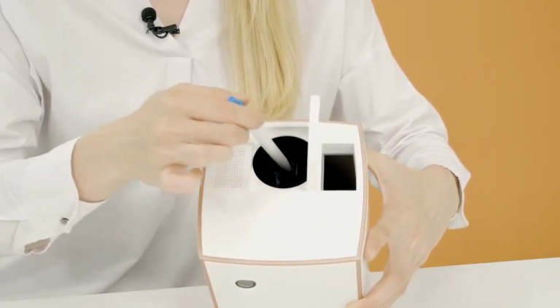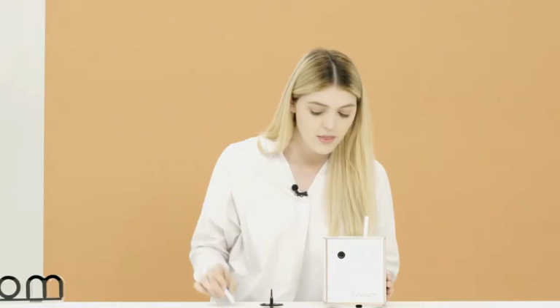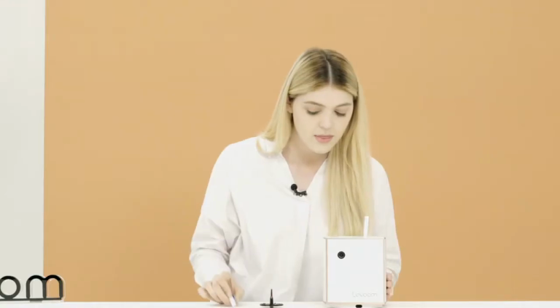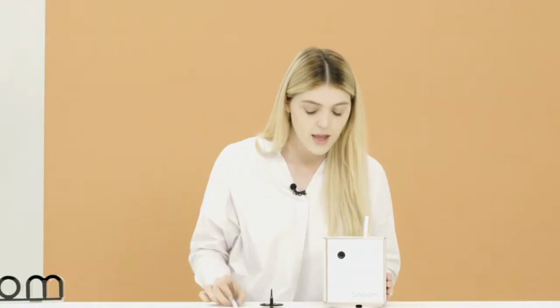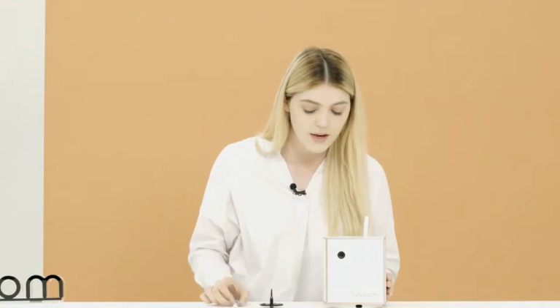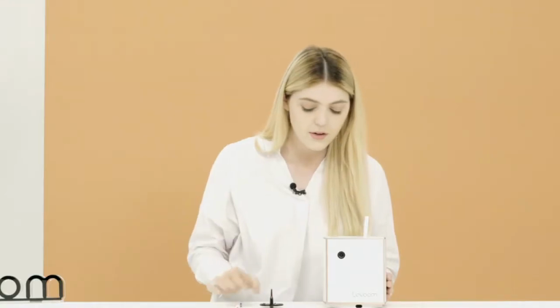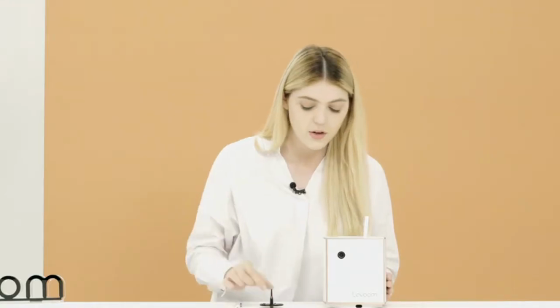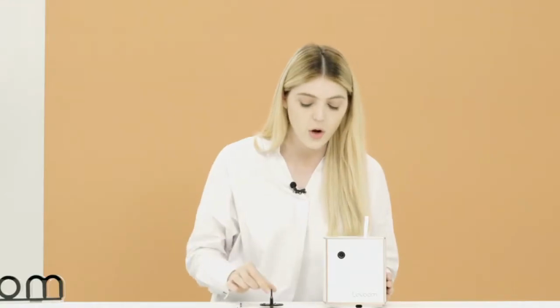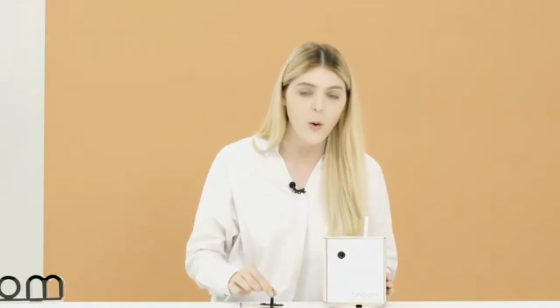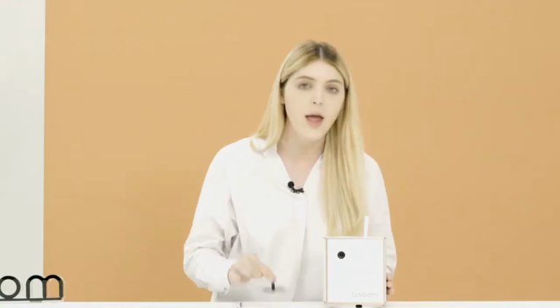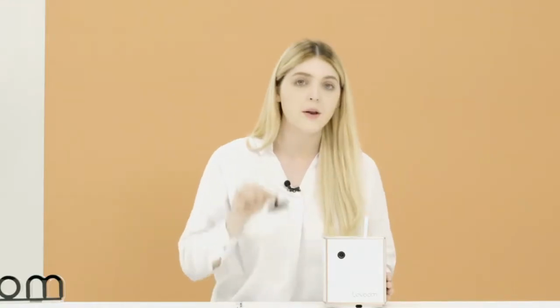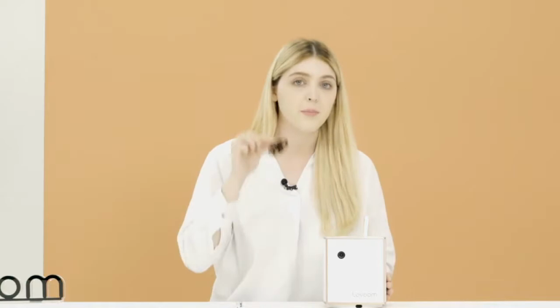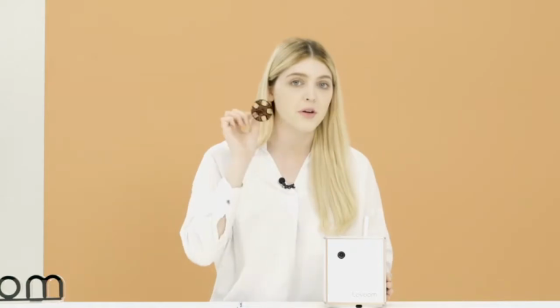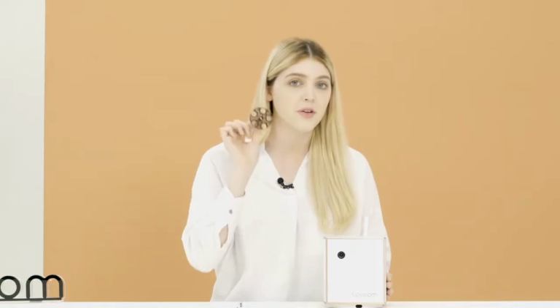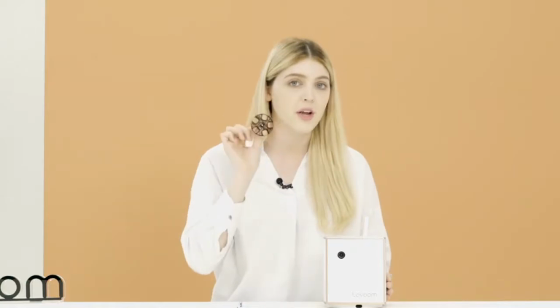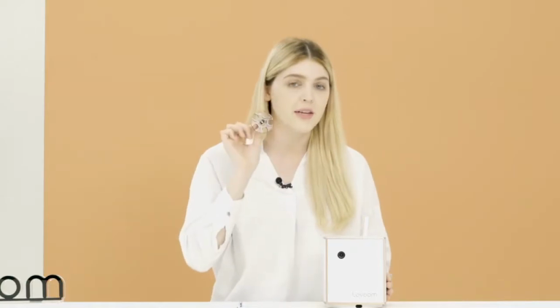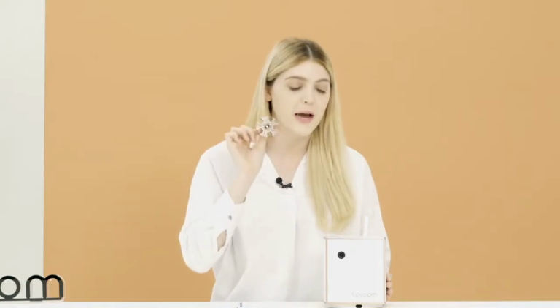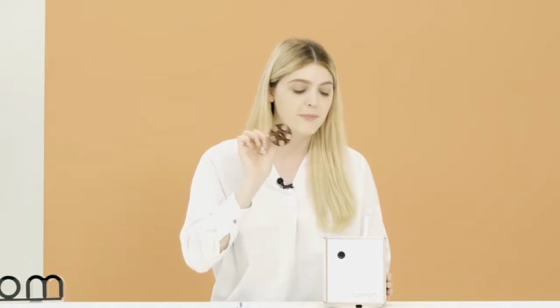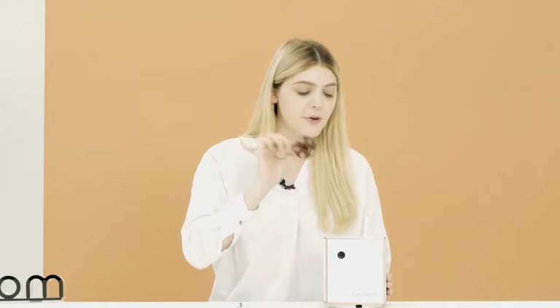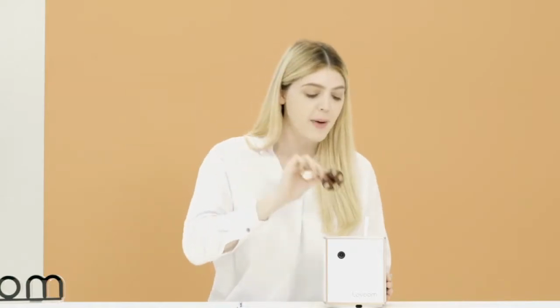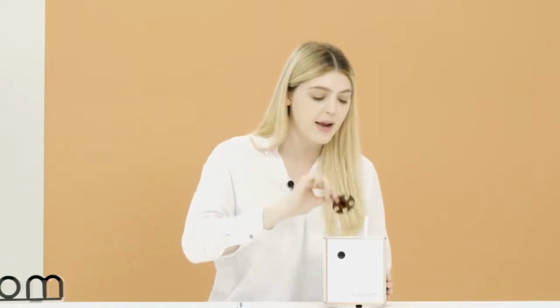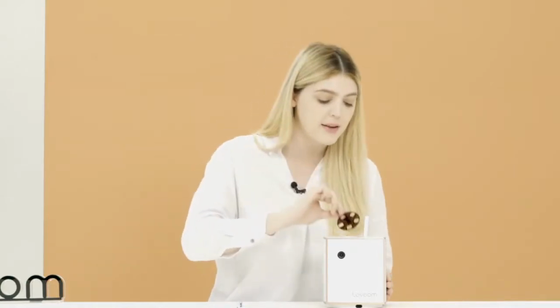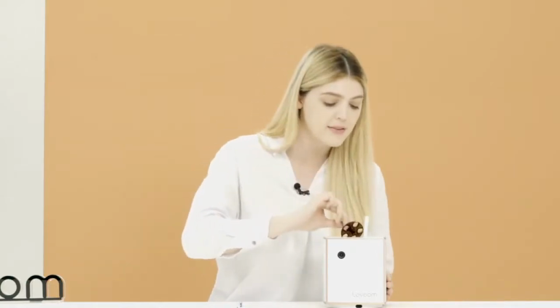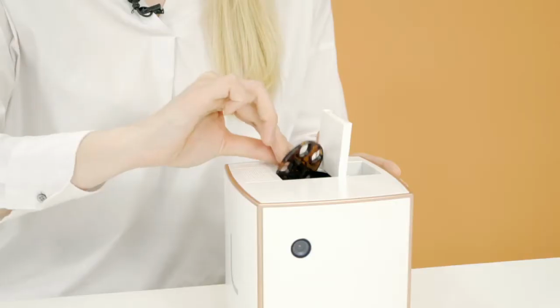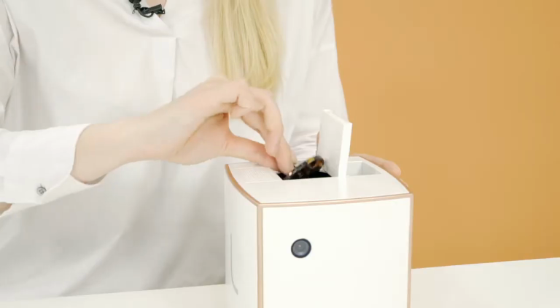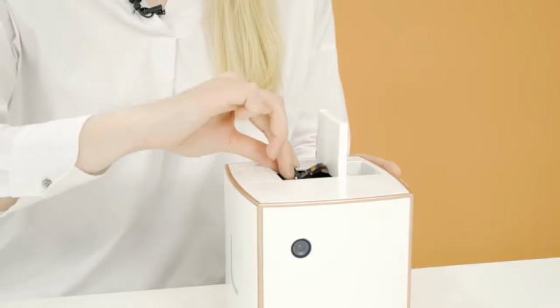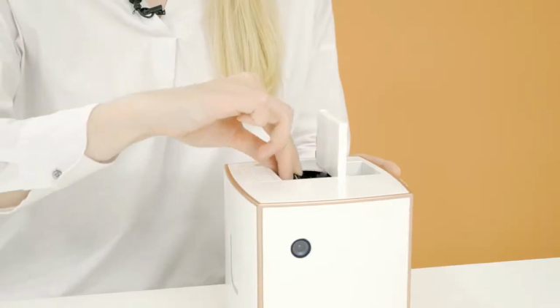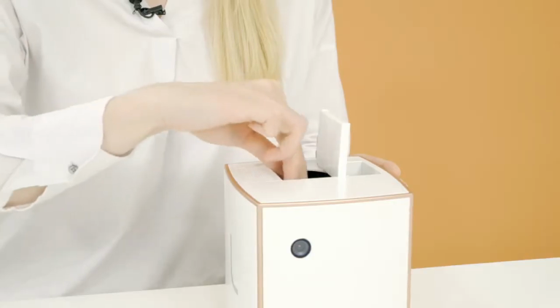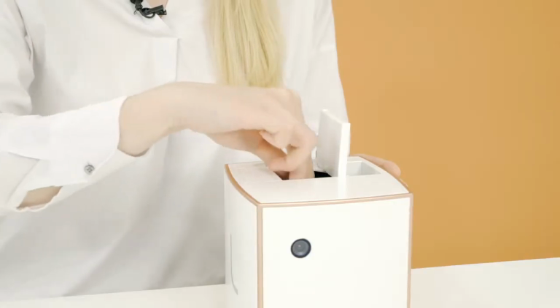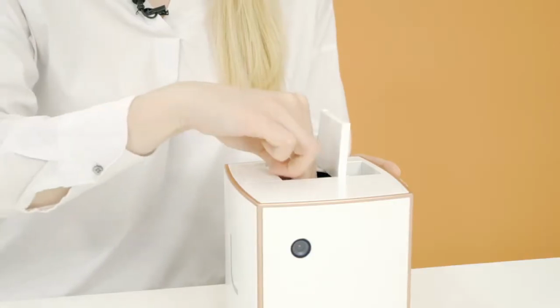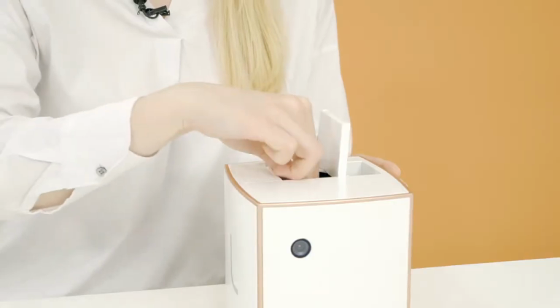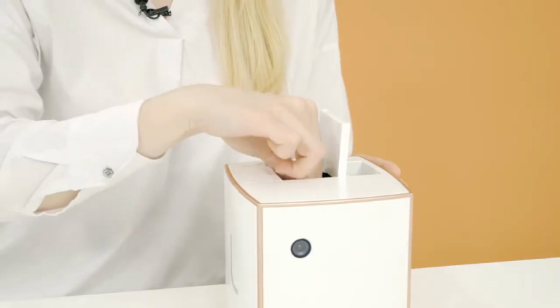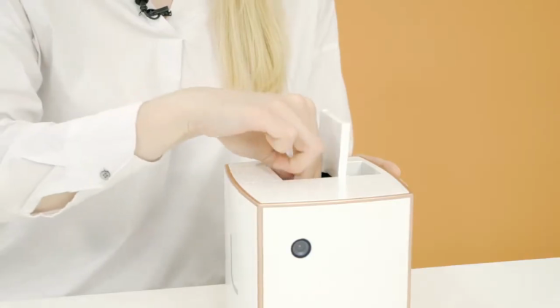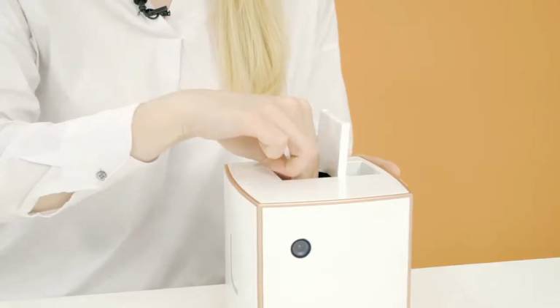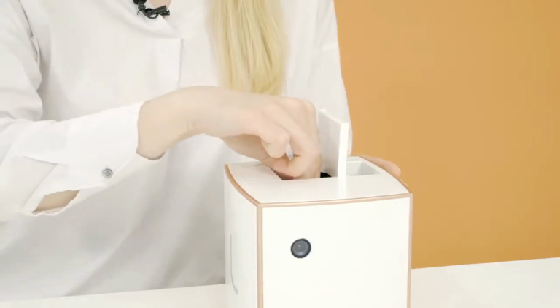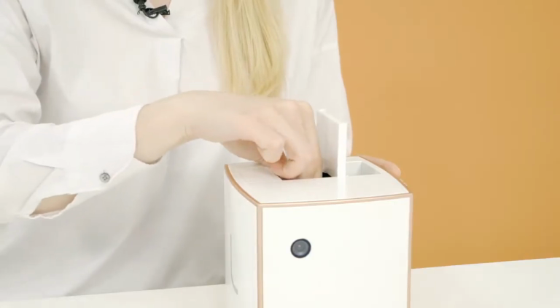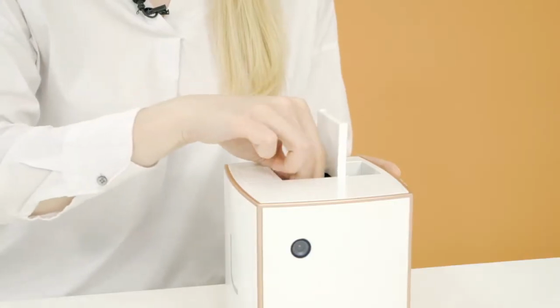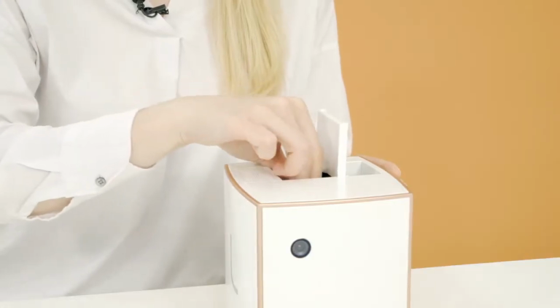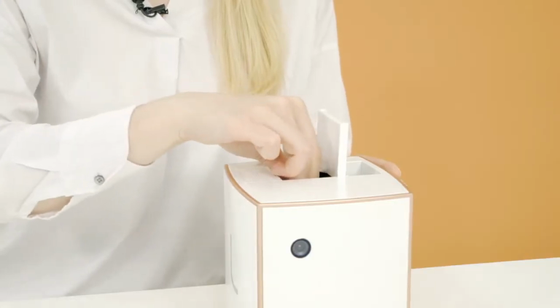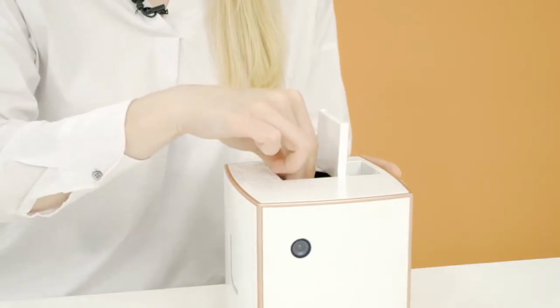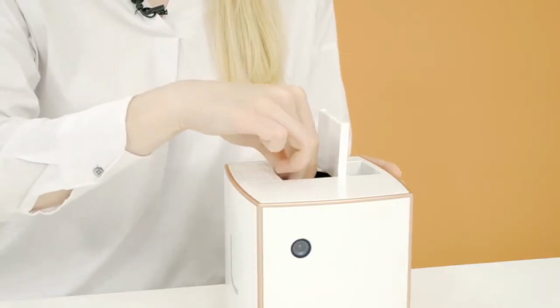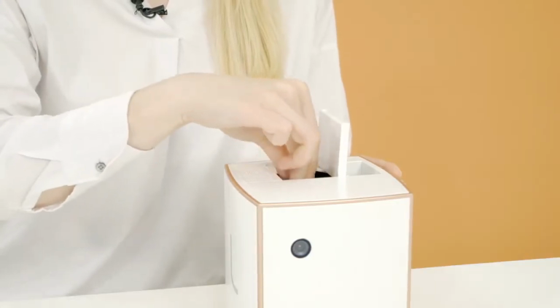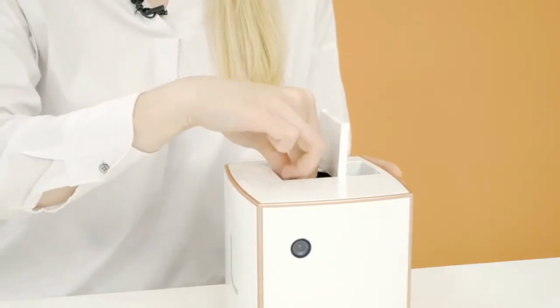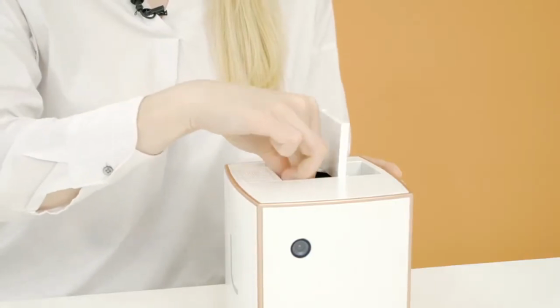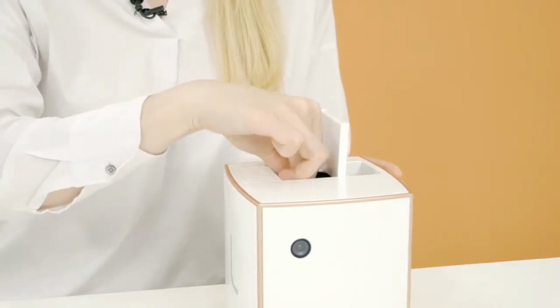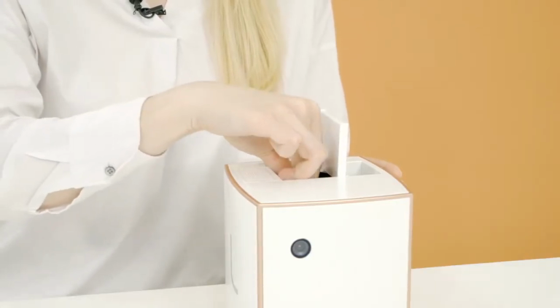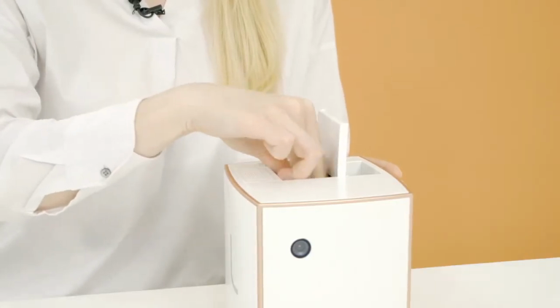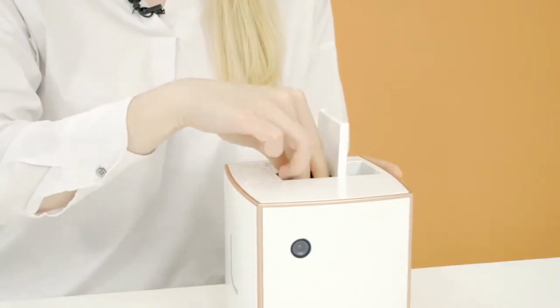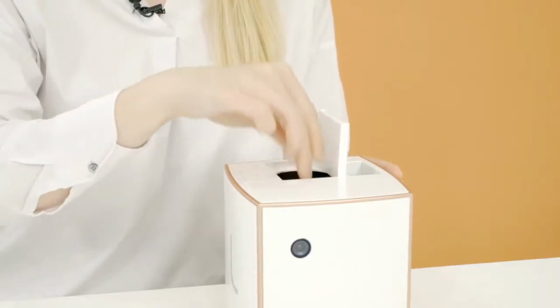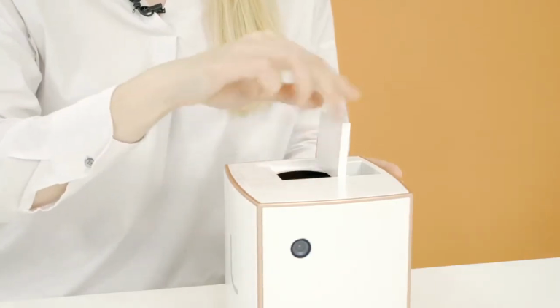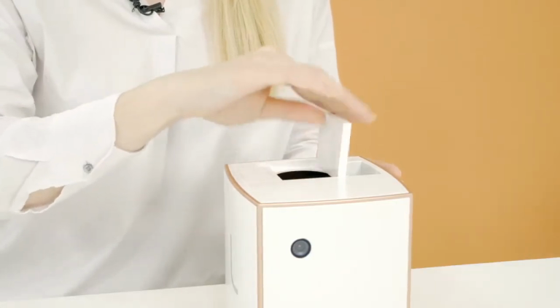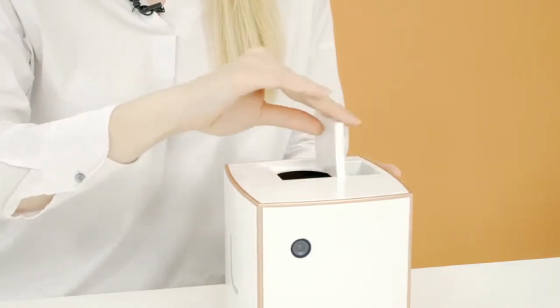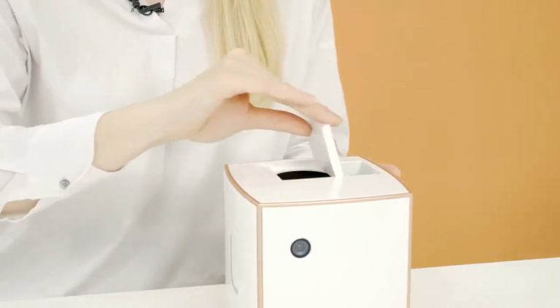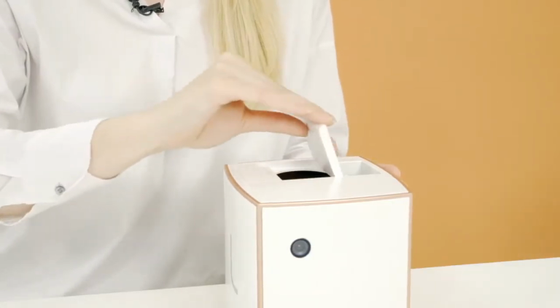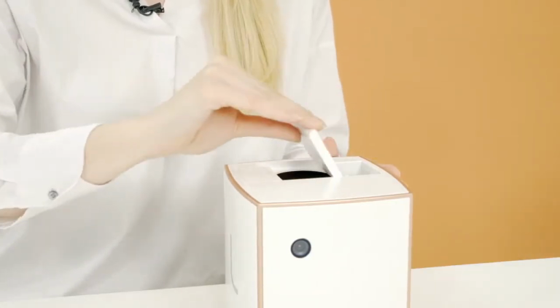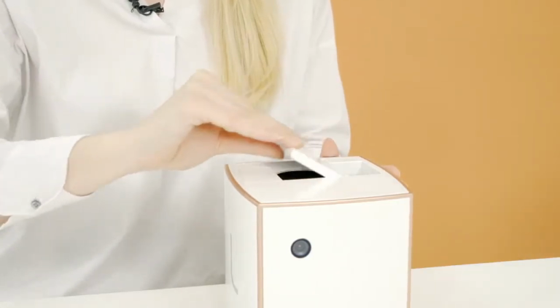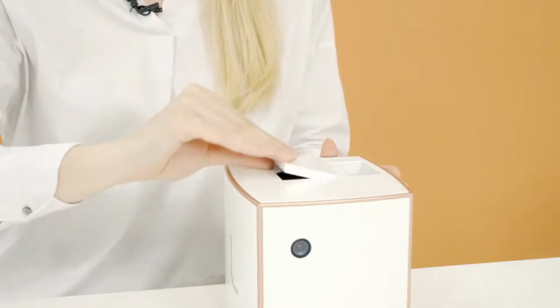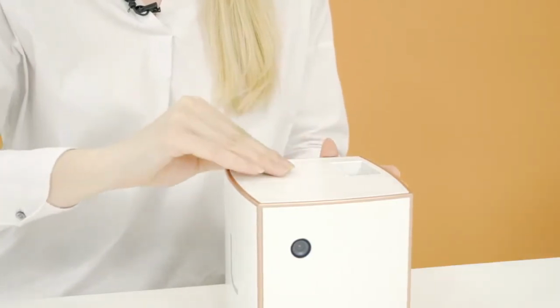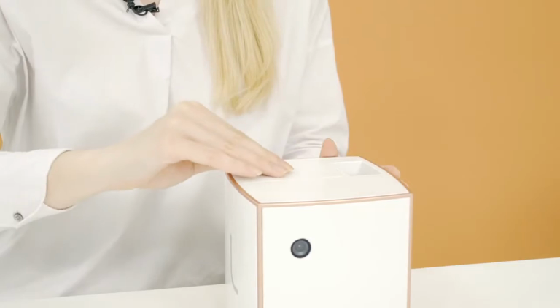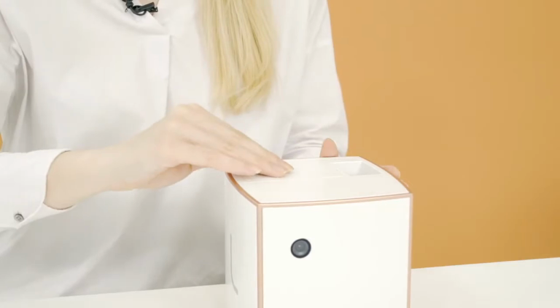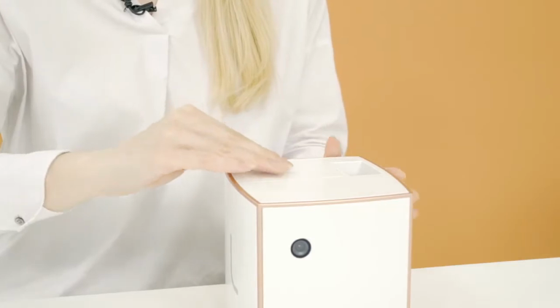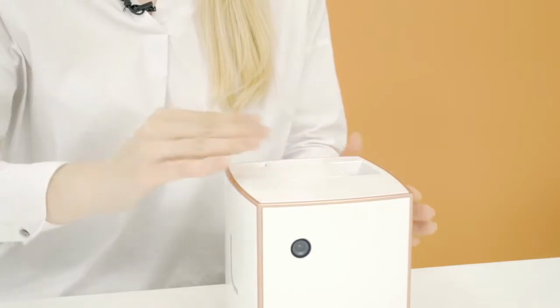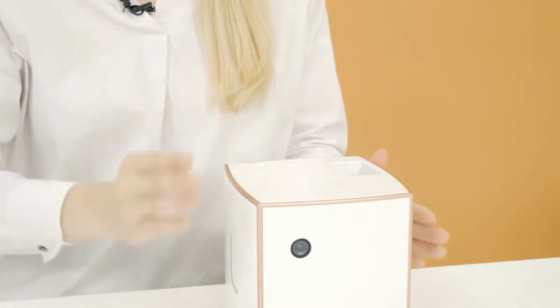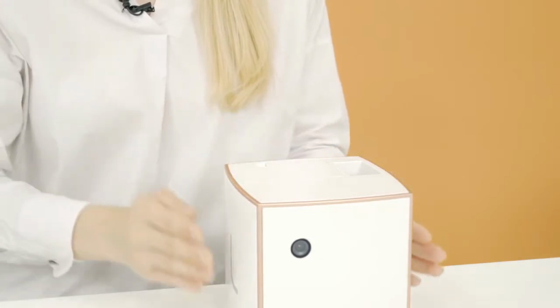Then go ahead and put your adapter back inside and close the lid. It's that simple.